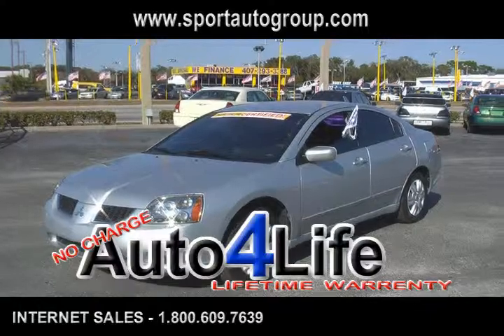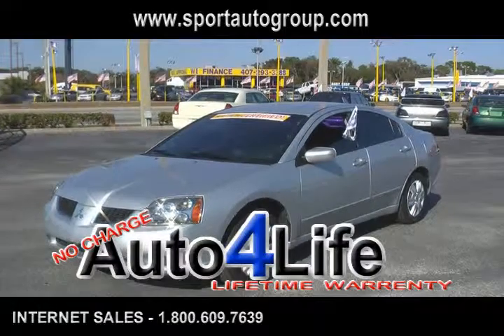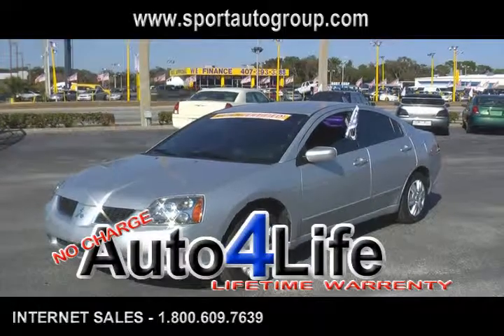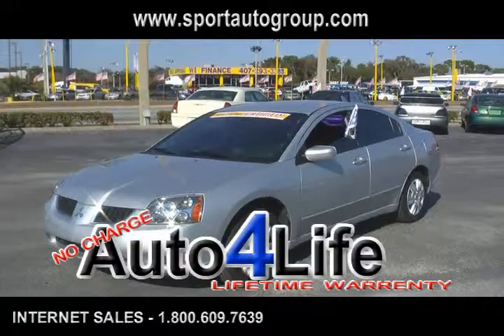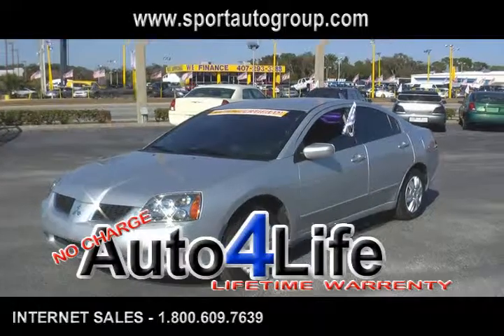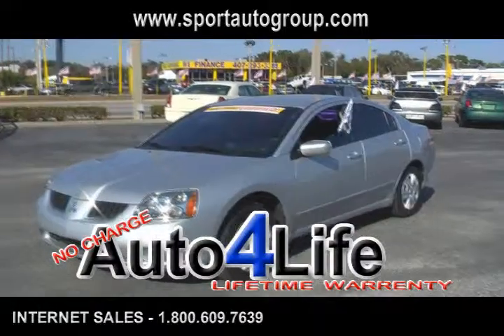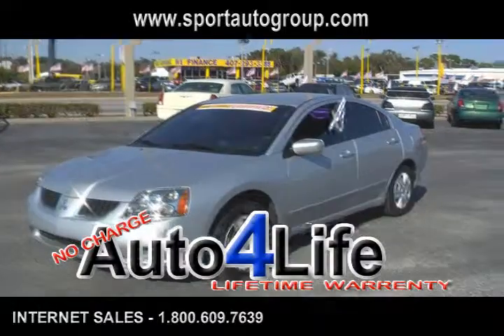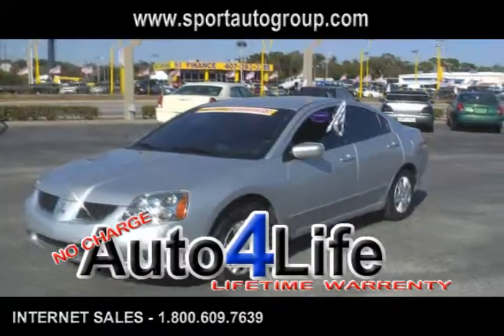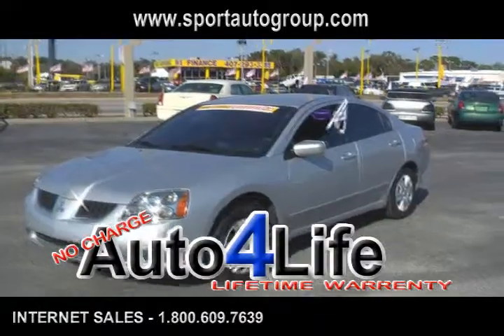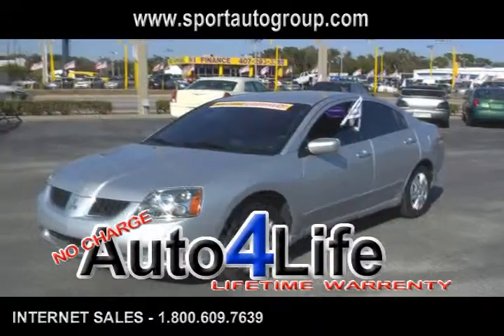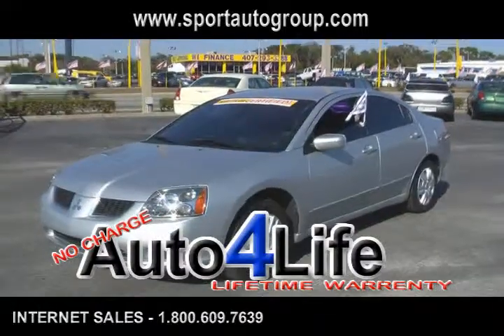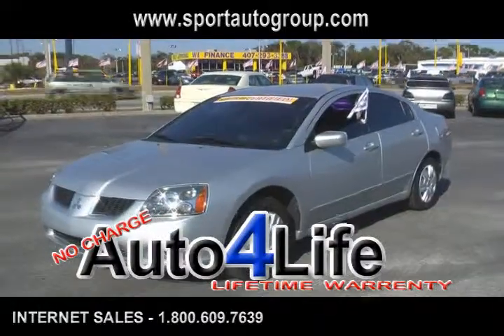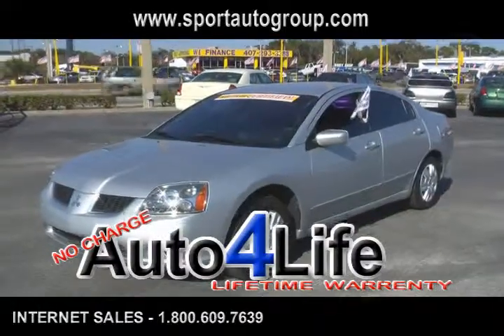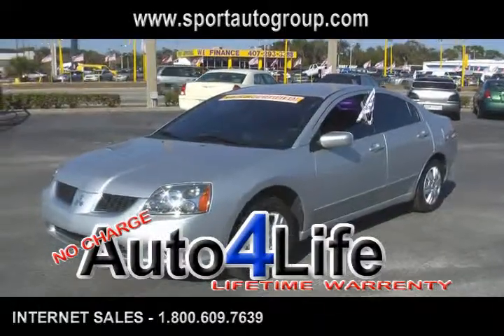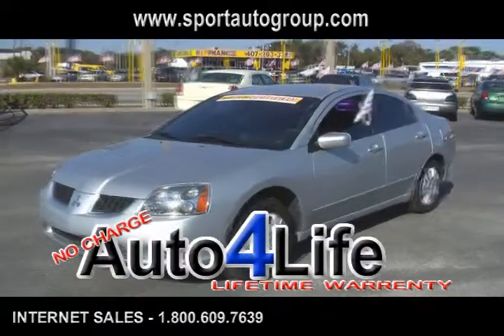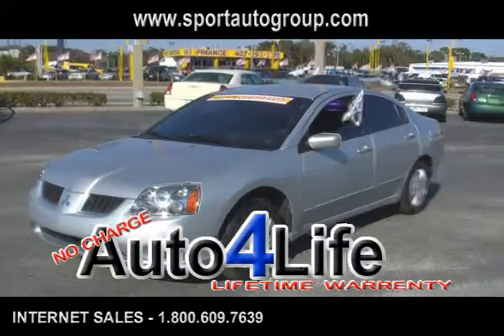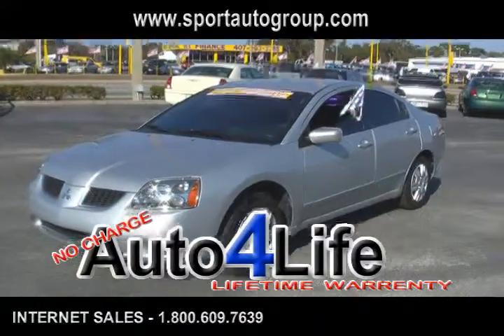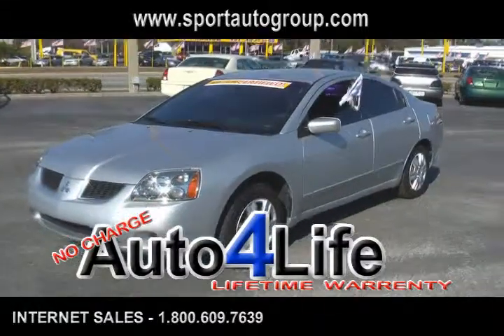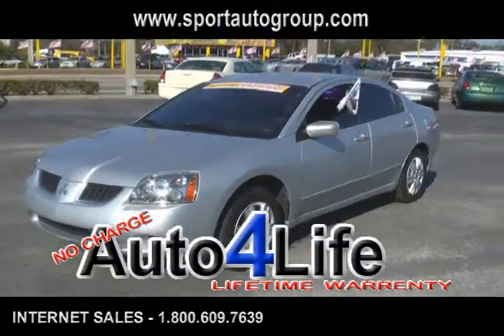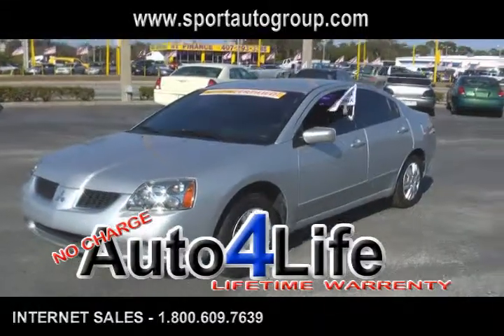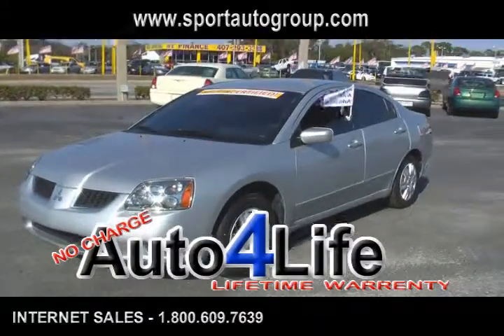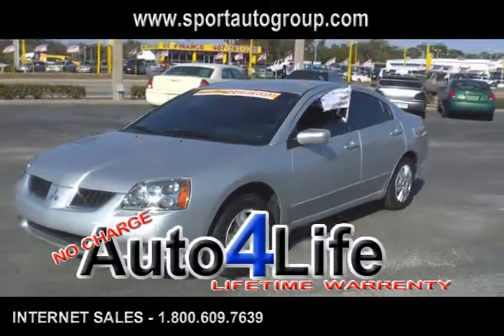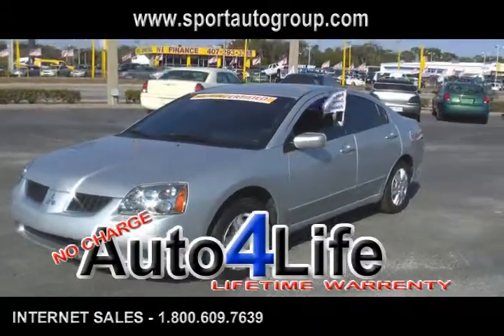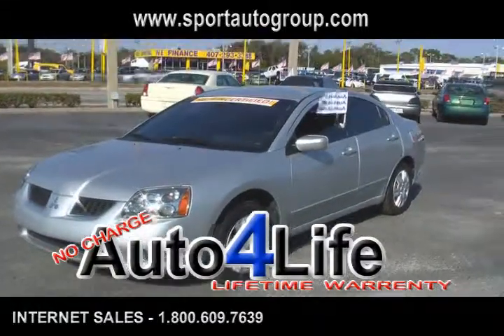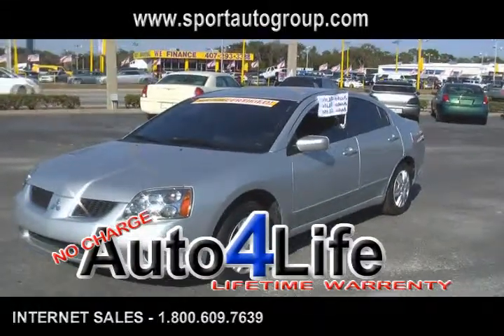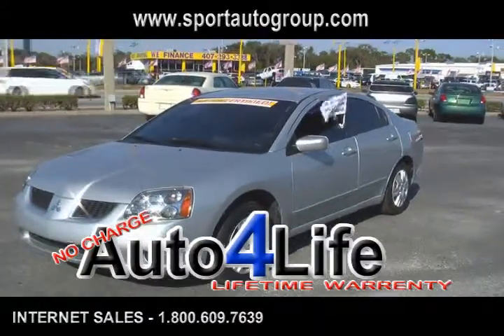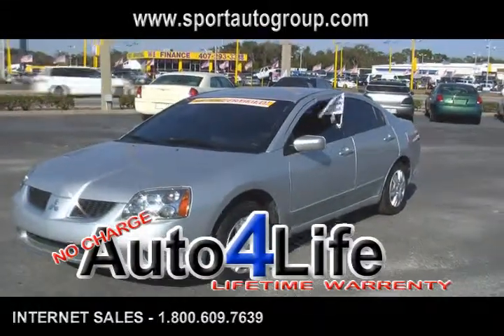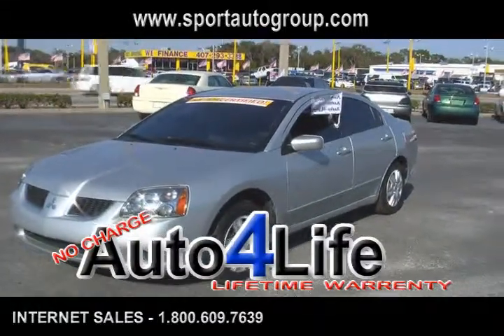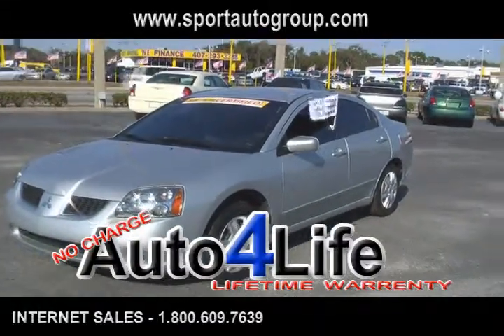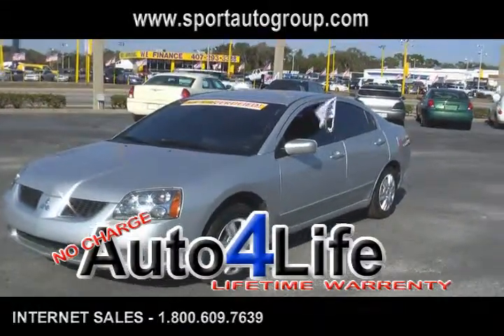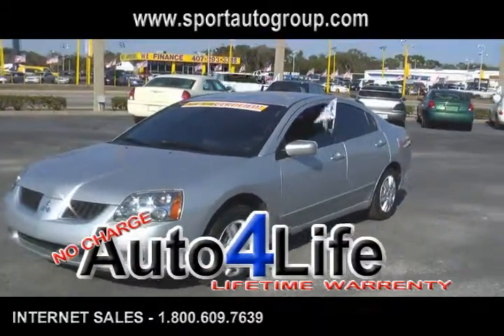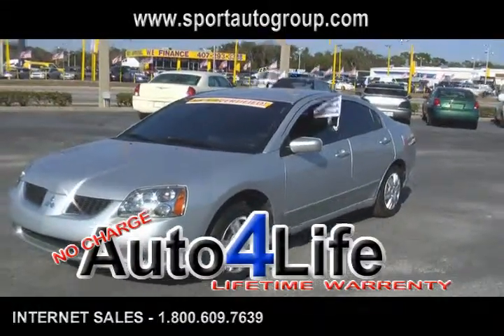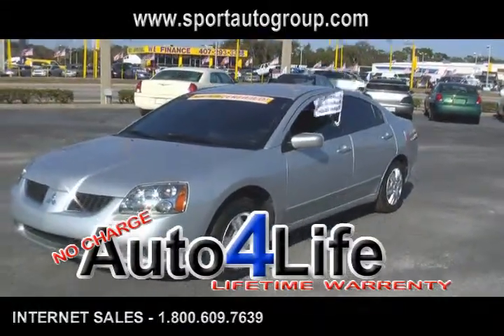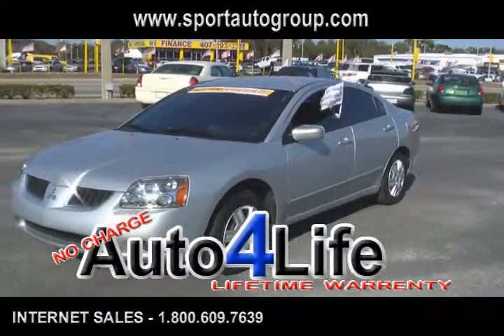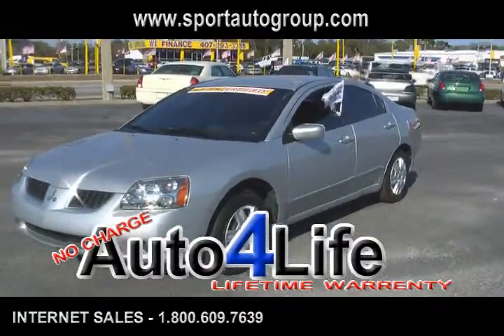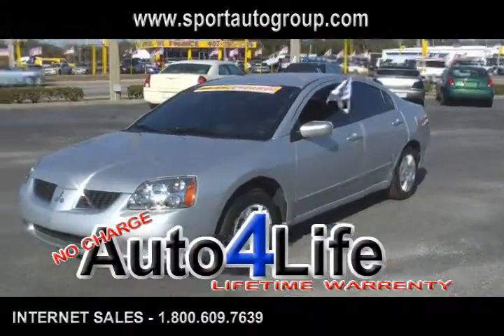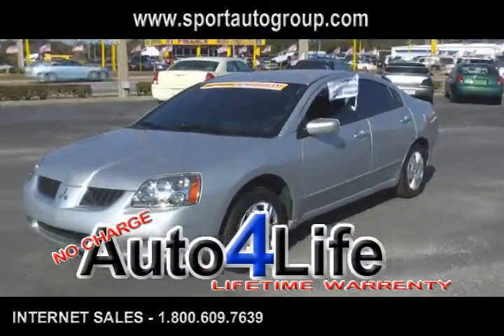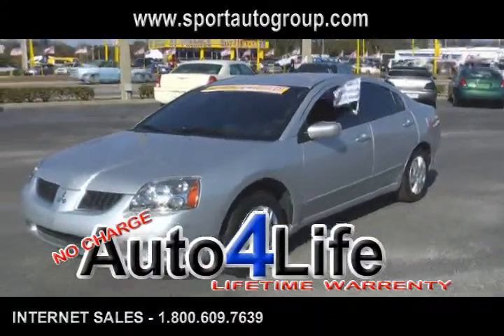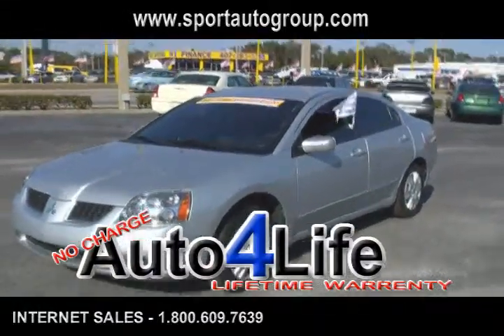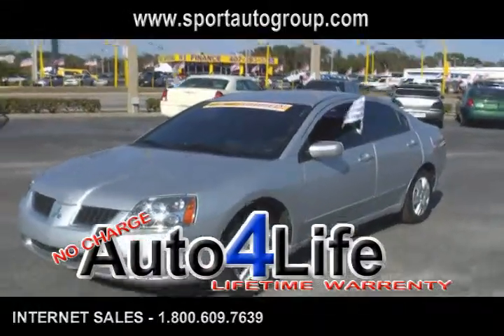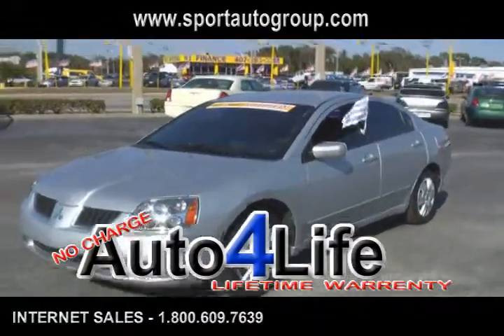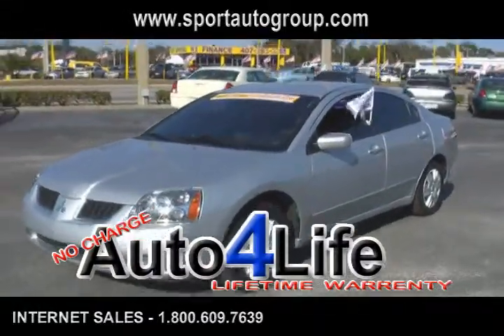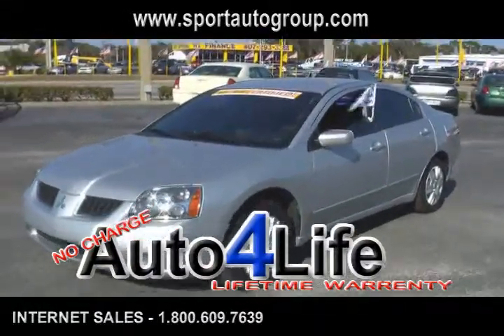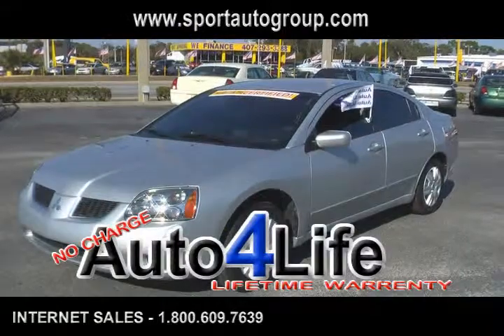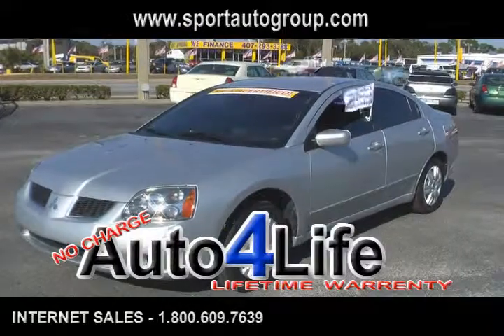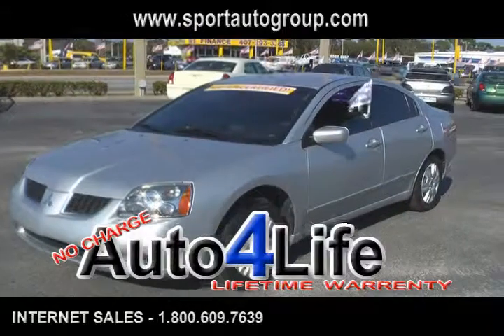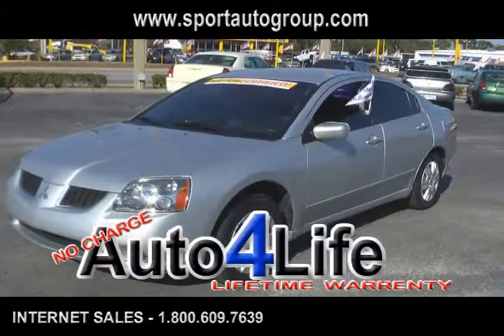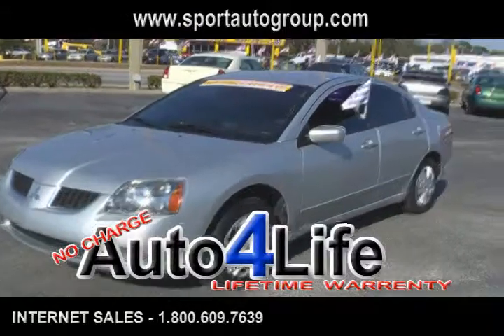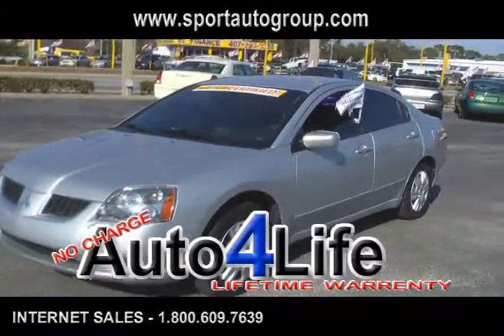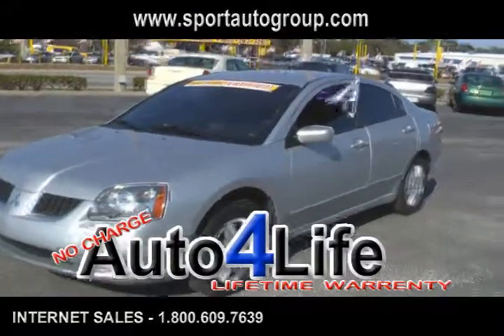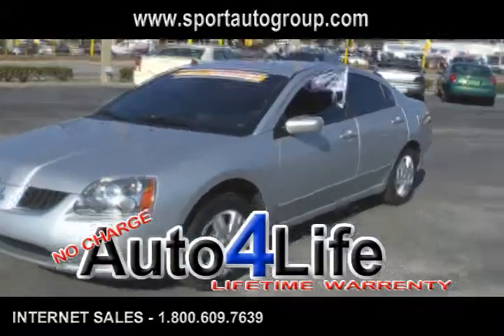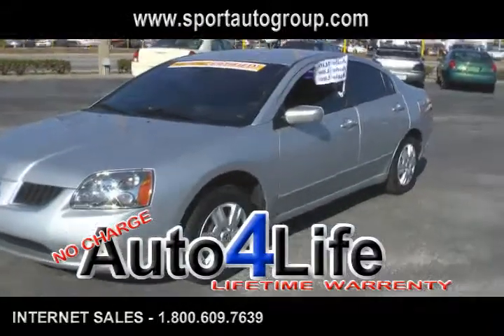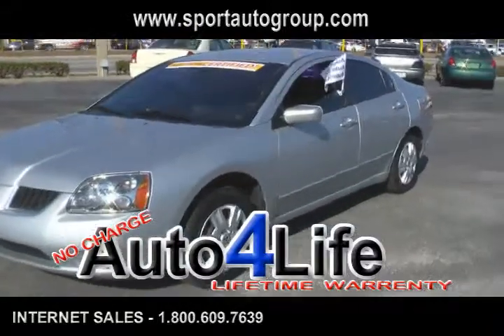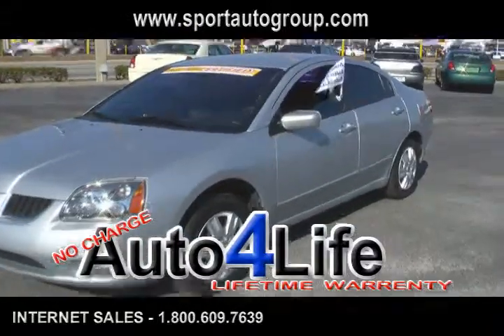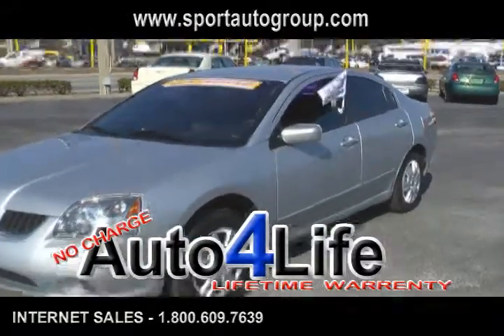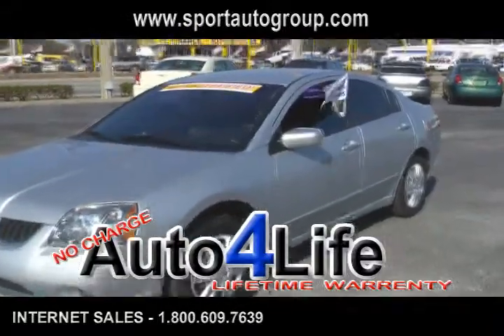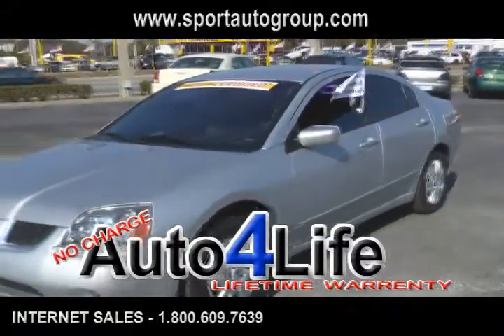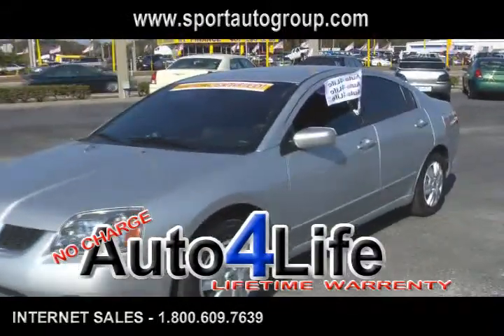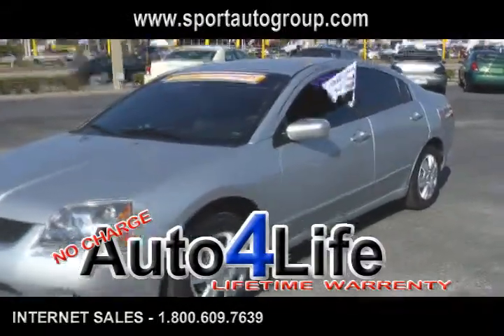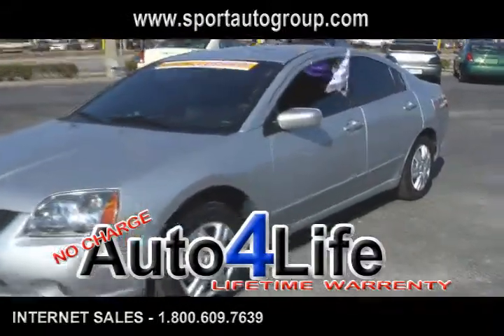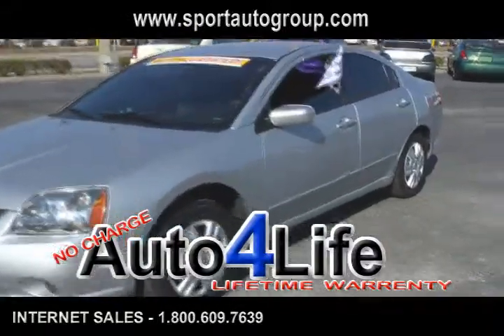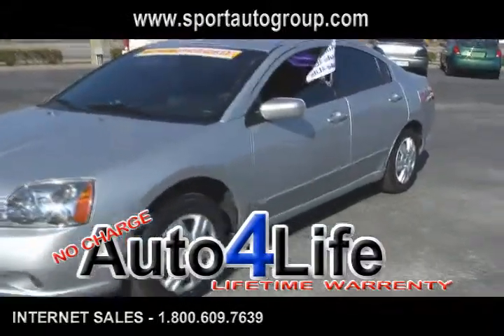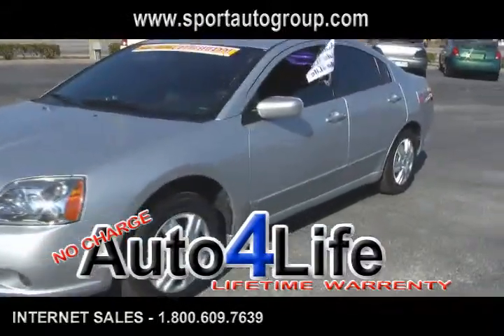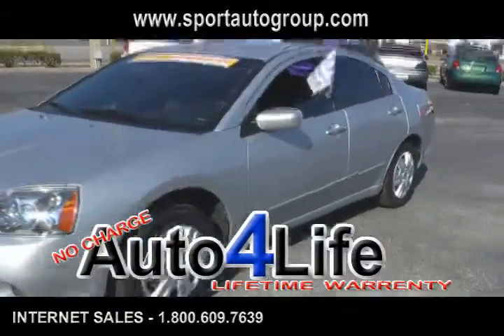Hello and welcome to Don Mealy's Port Mitsubishi on West Colonial Drive. Today we're taking a look at a 2006 Mitsubishi Gallant.